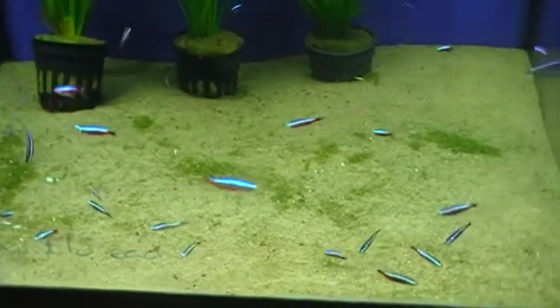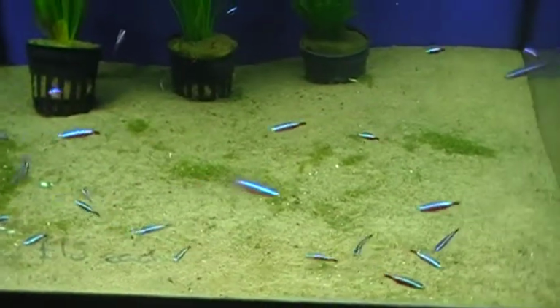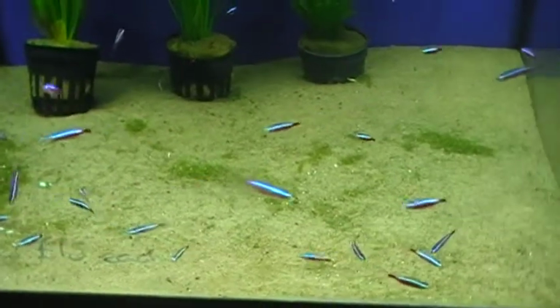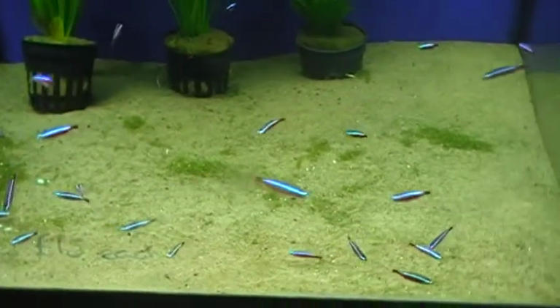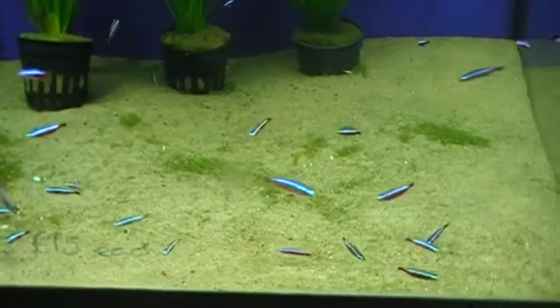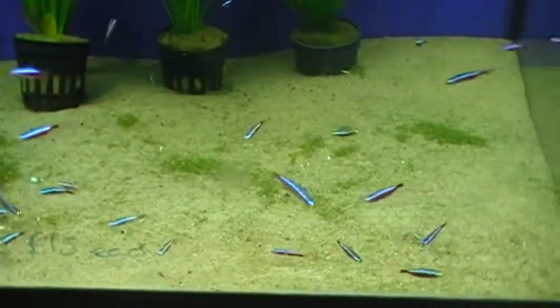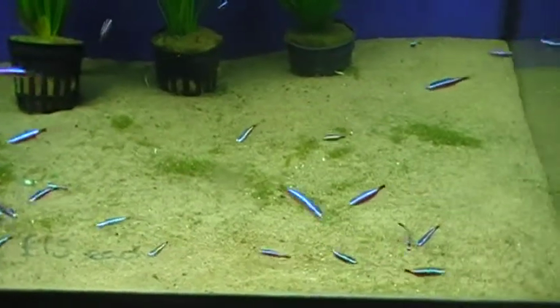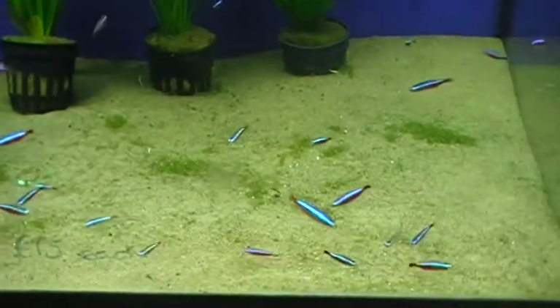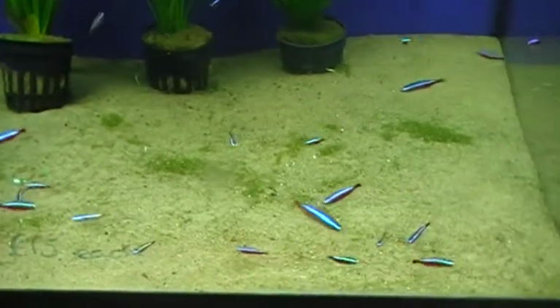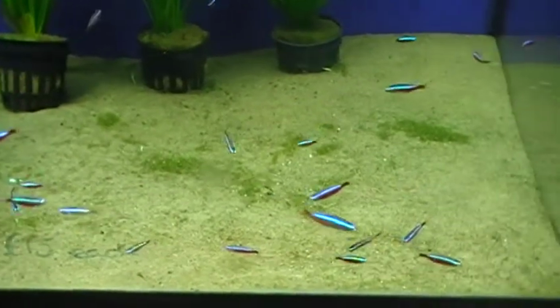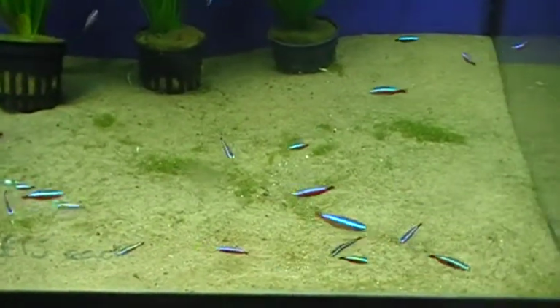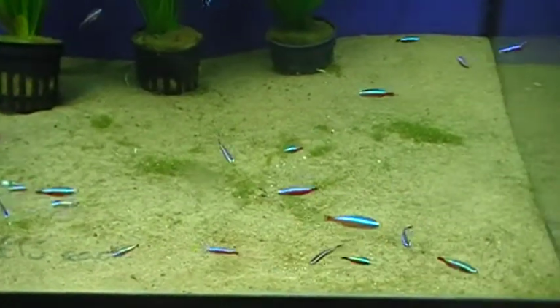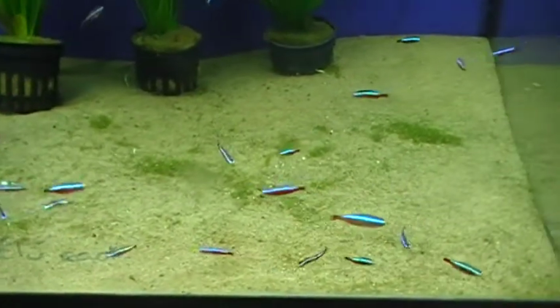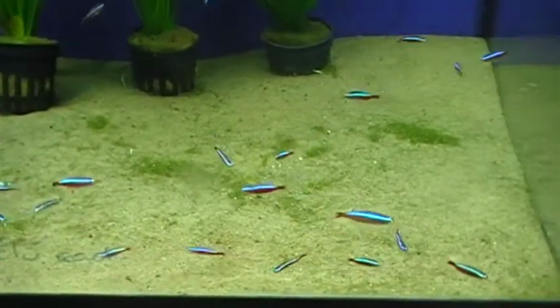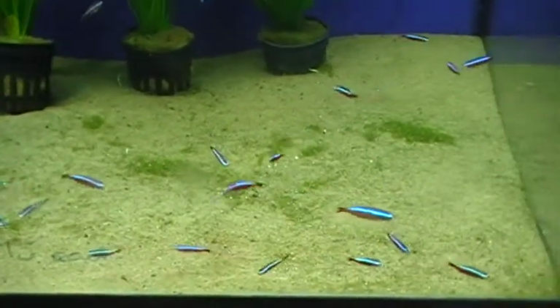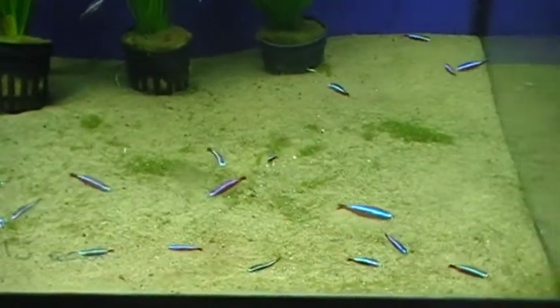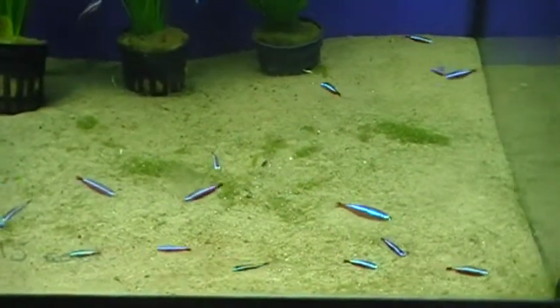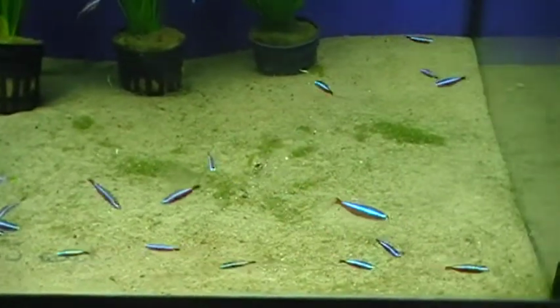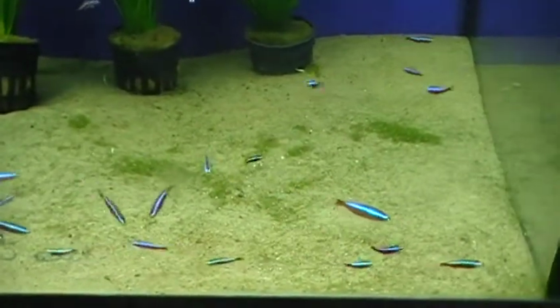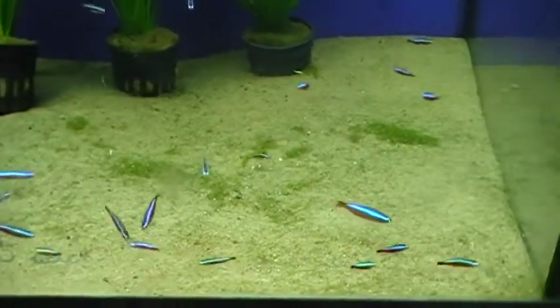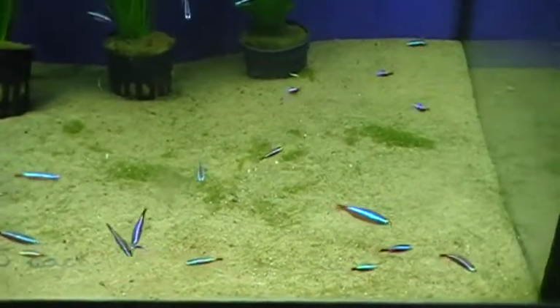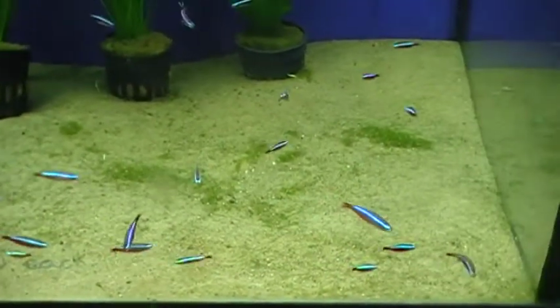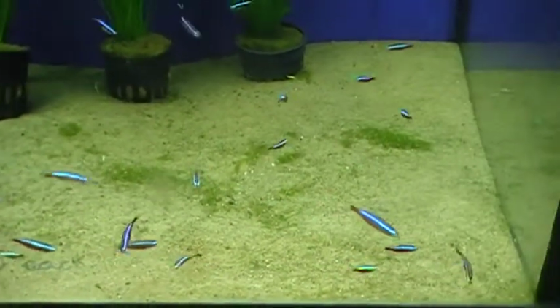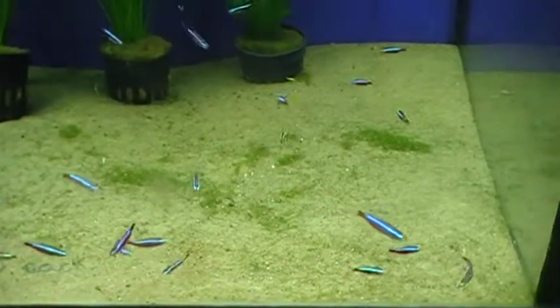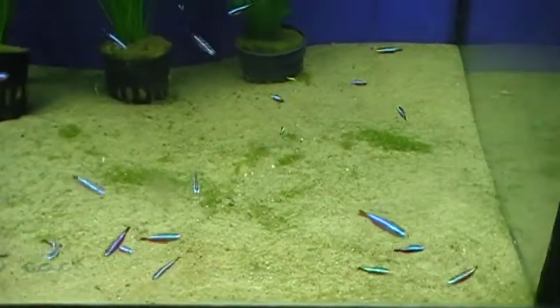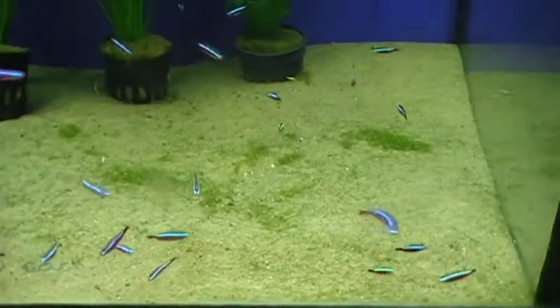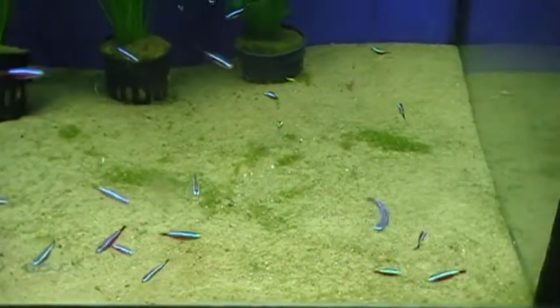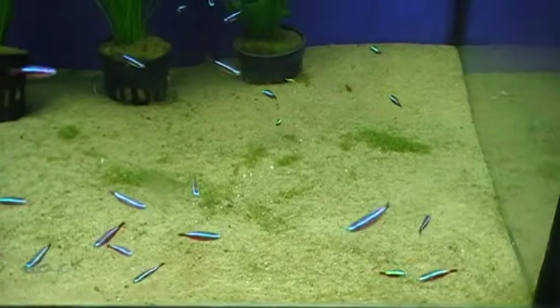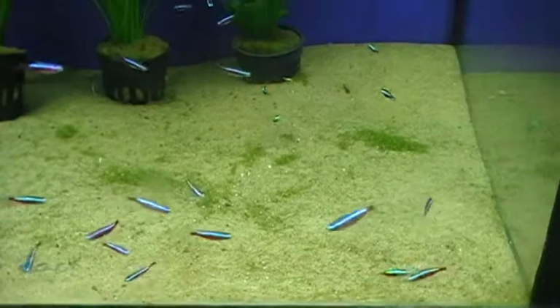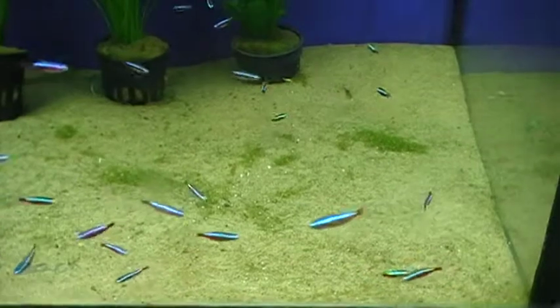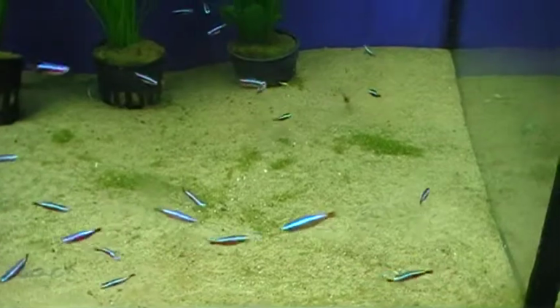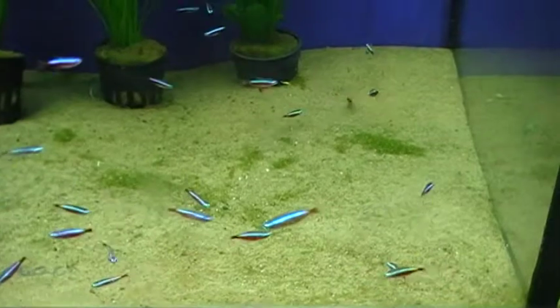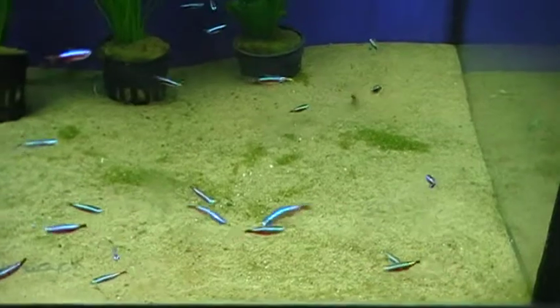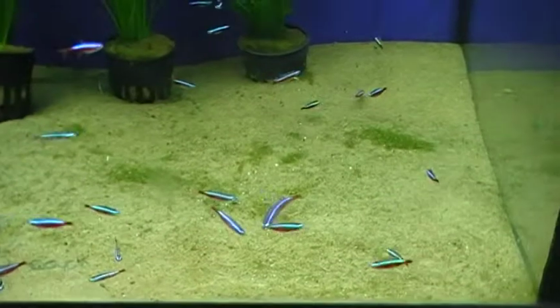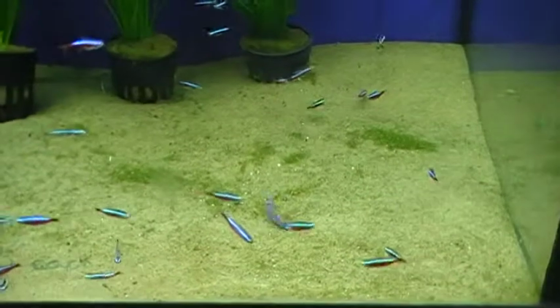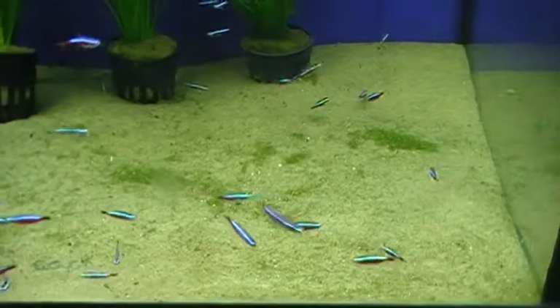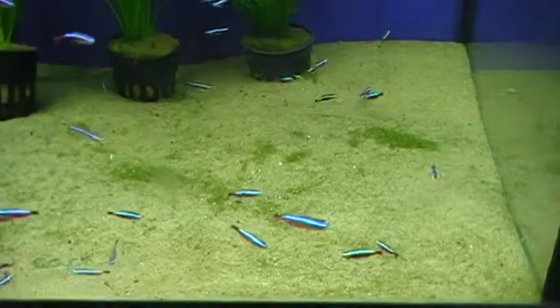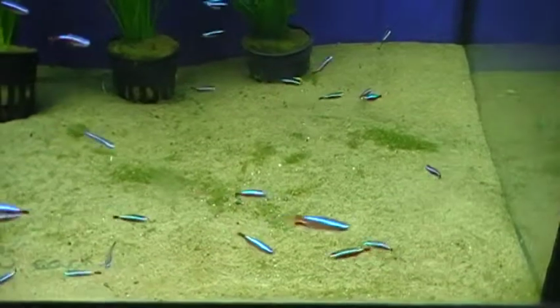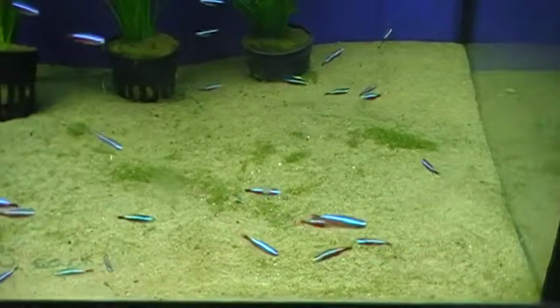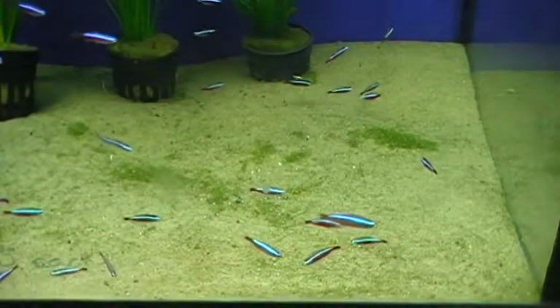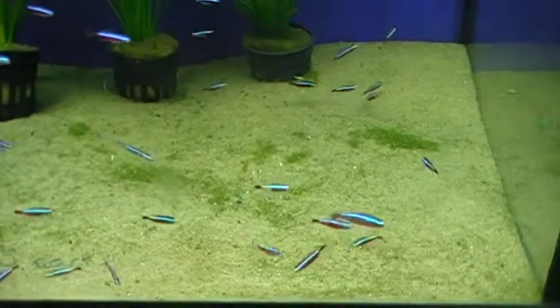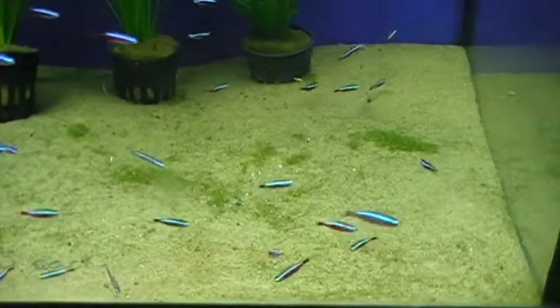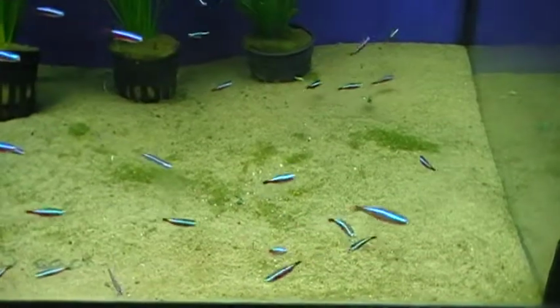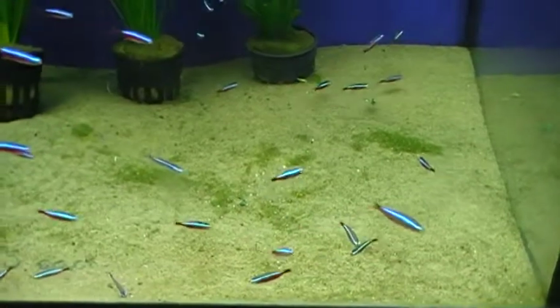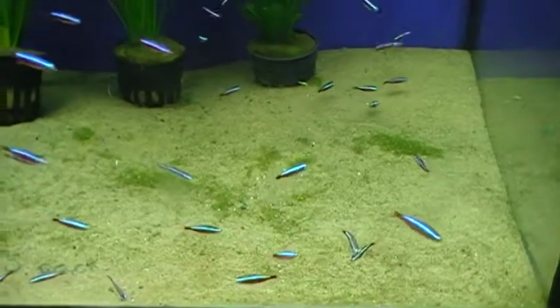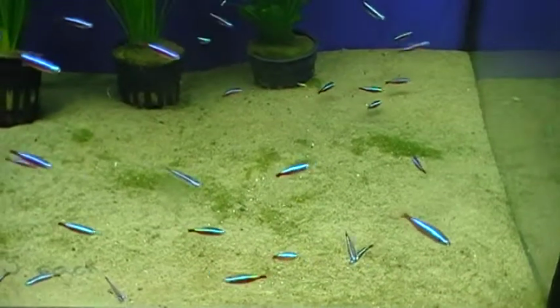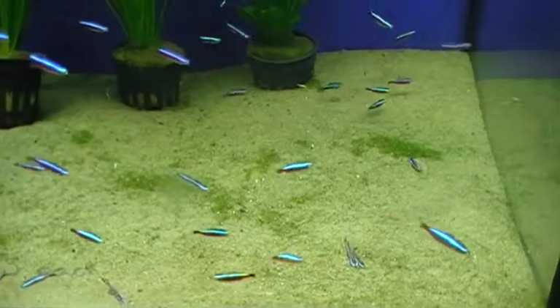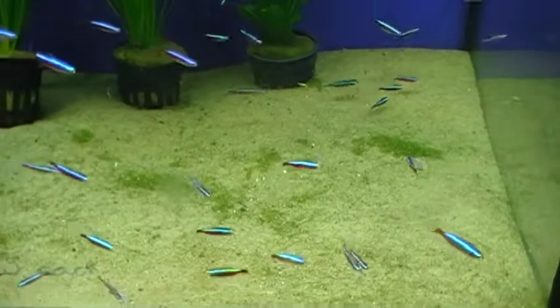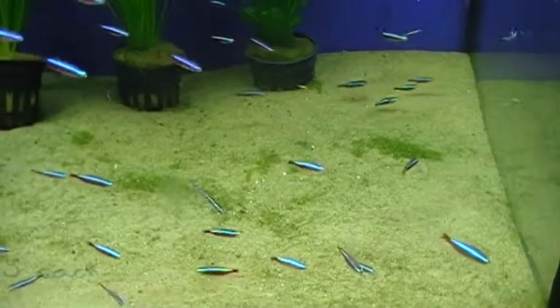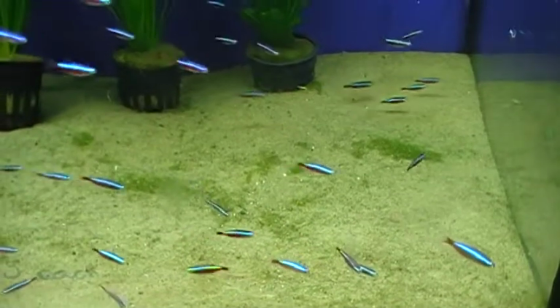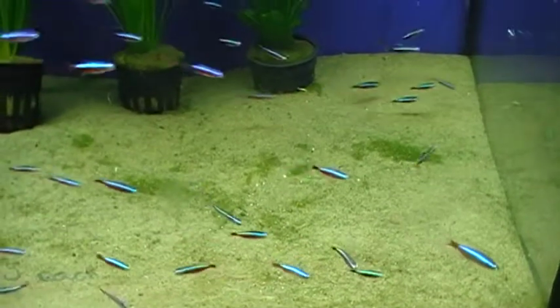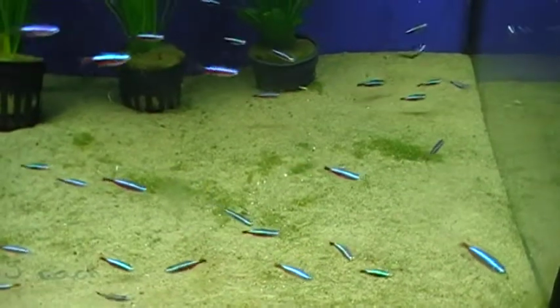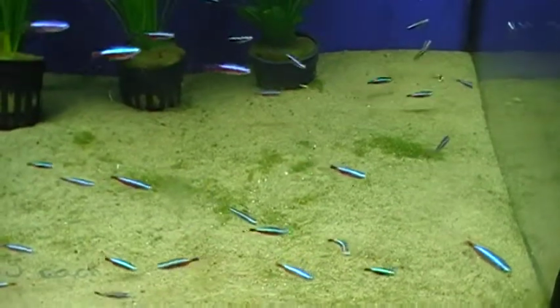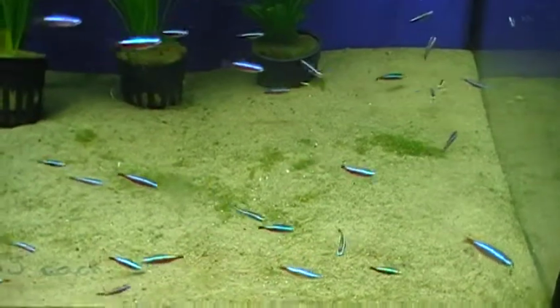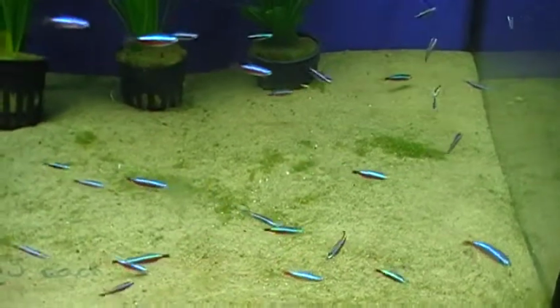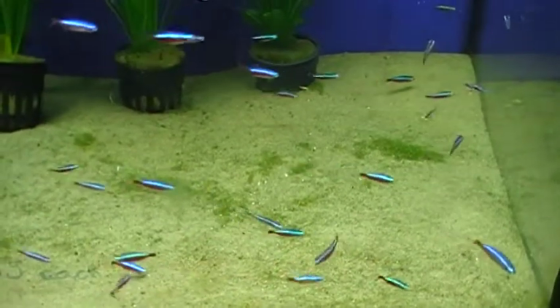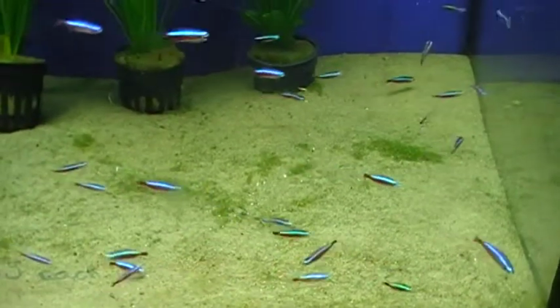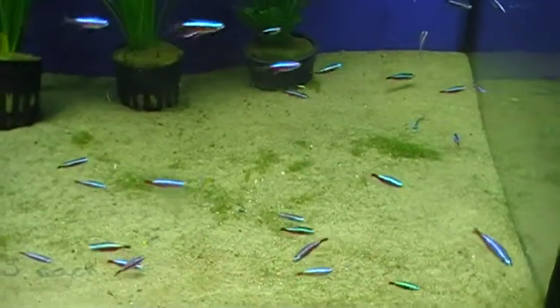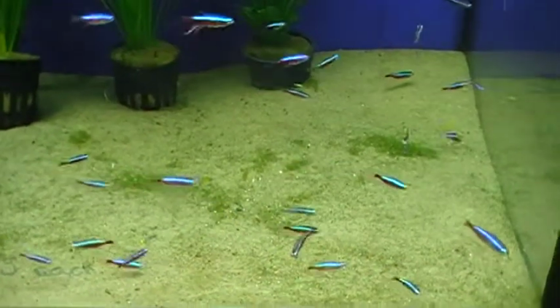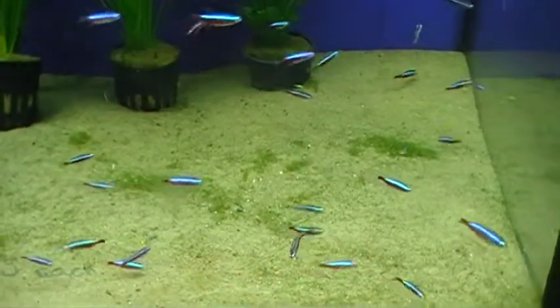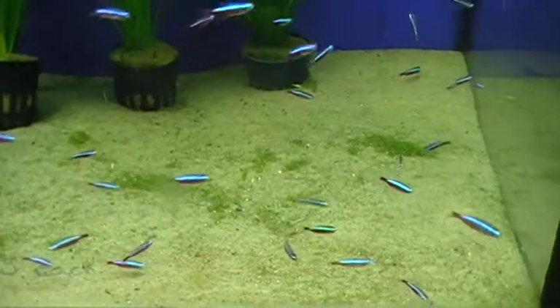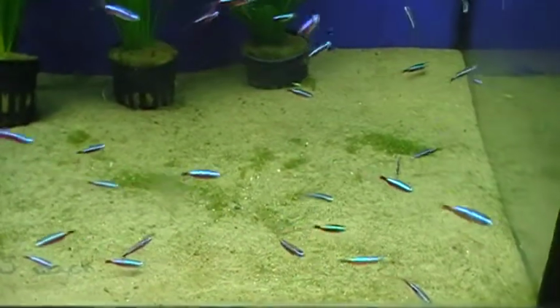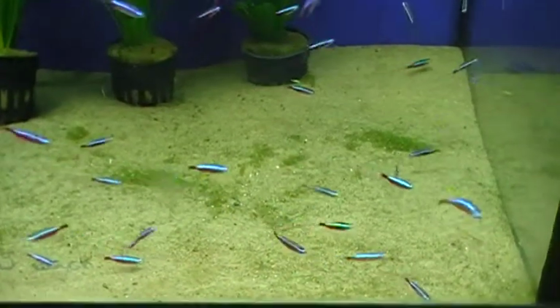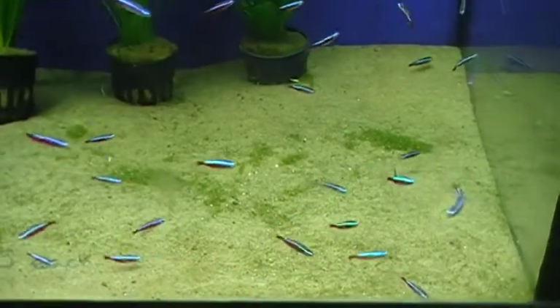Always available online from Tropical Fish by Post. Cardinal Tetra.